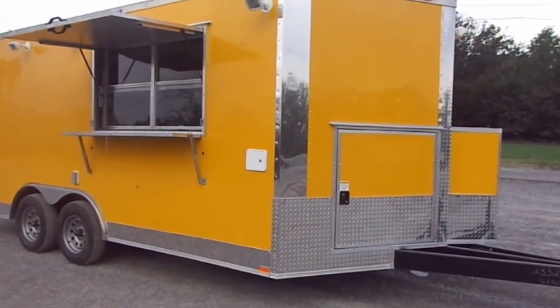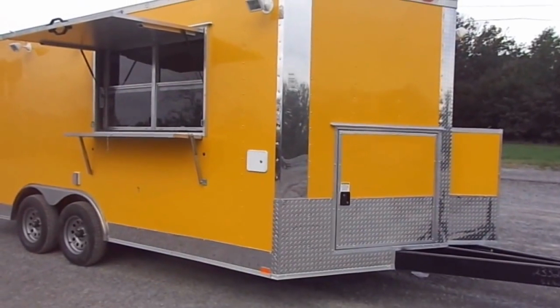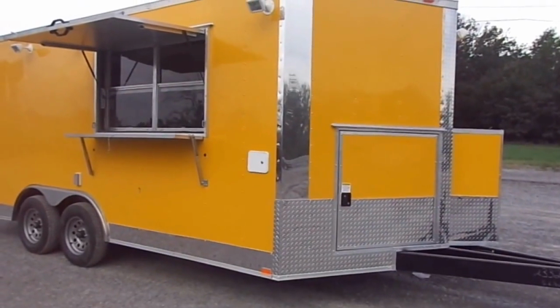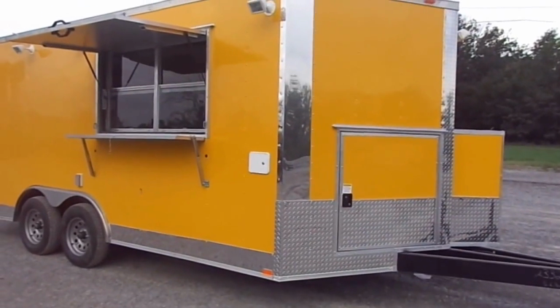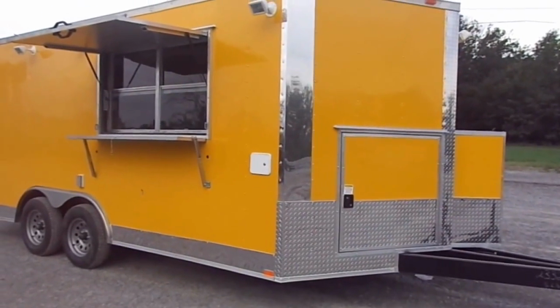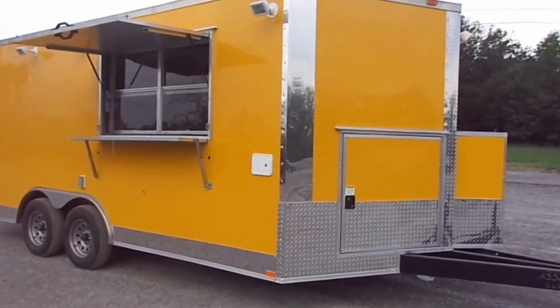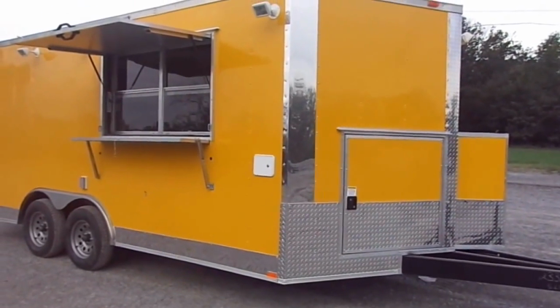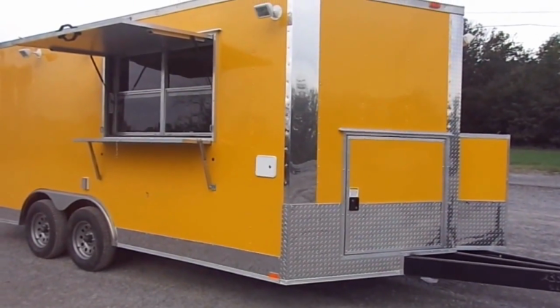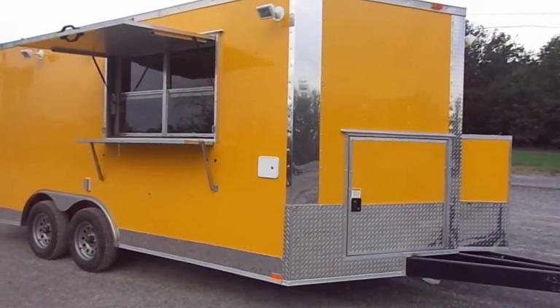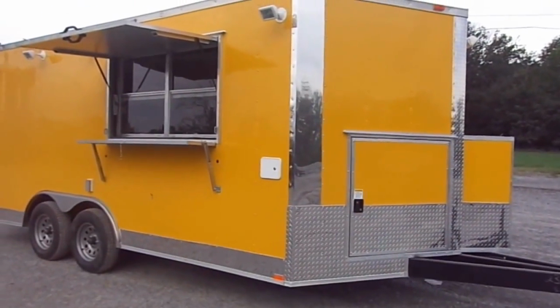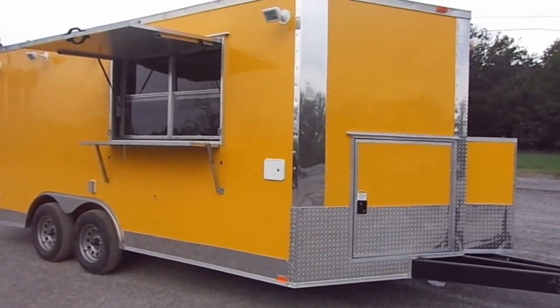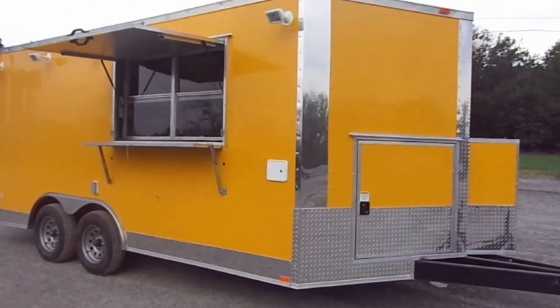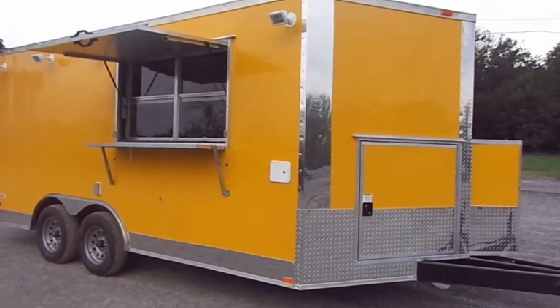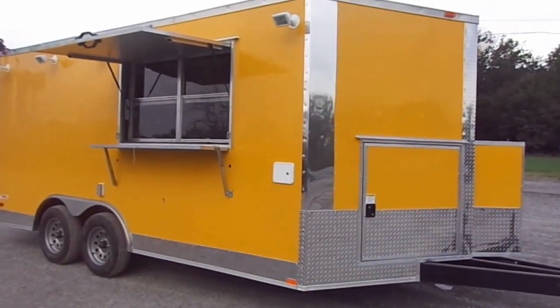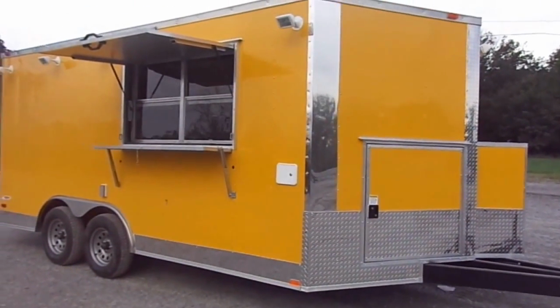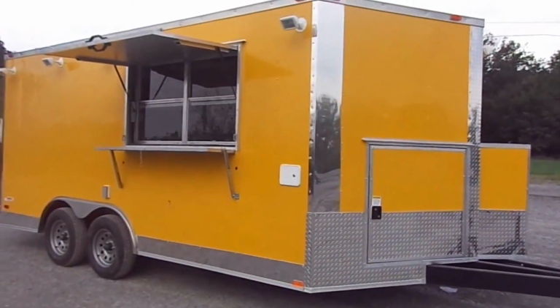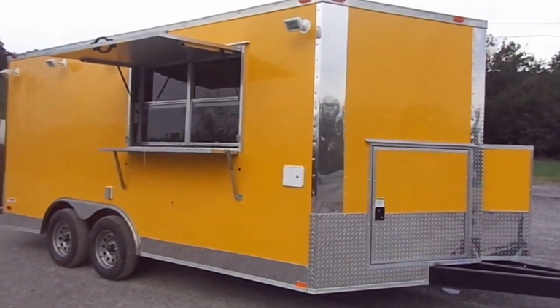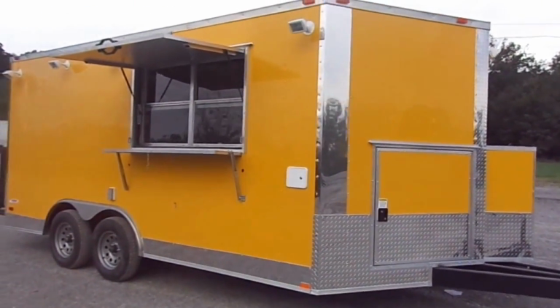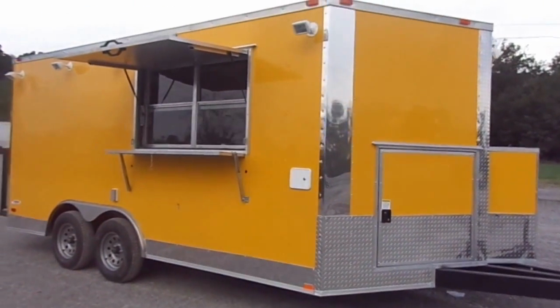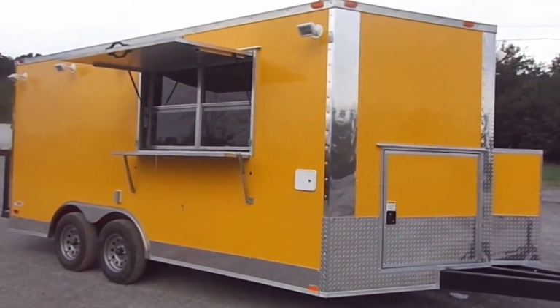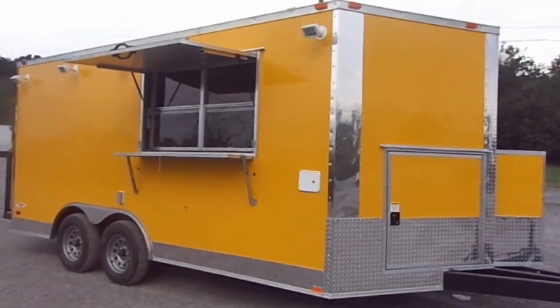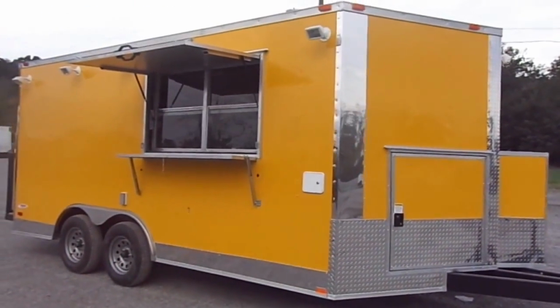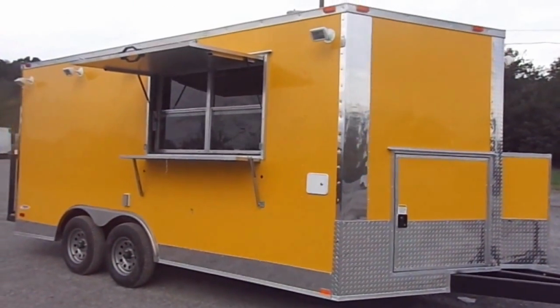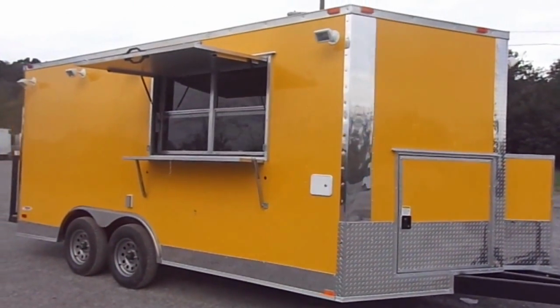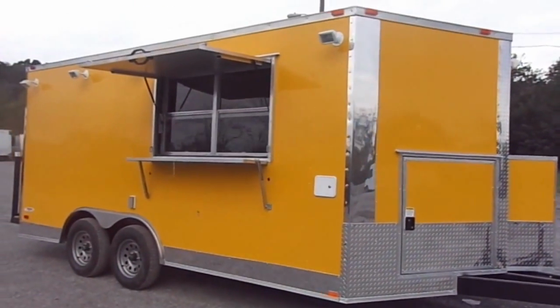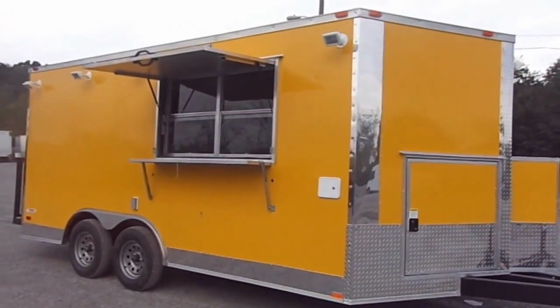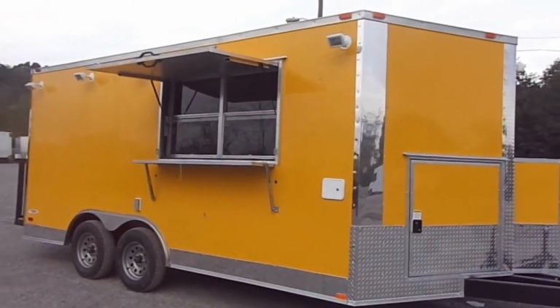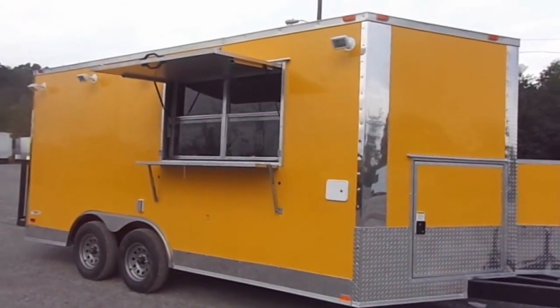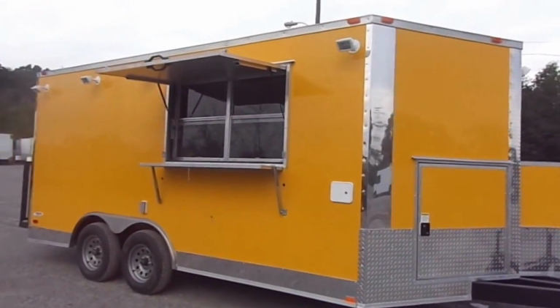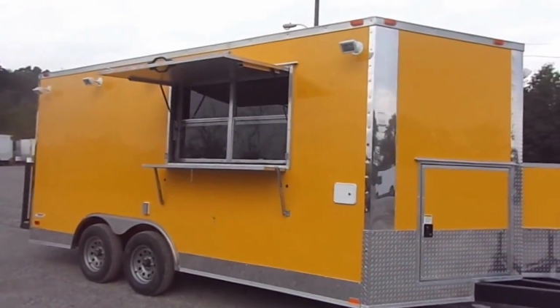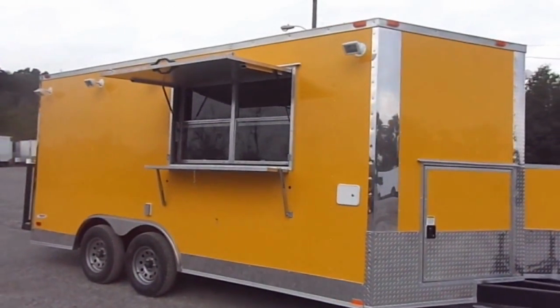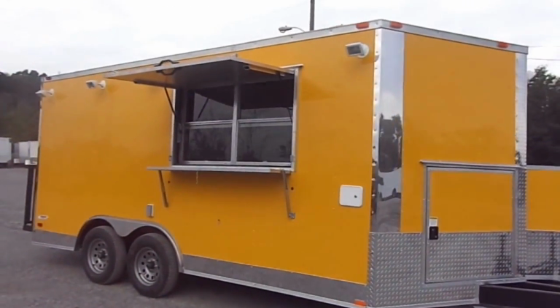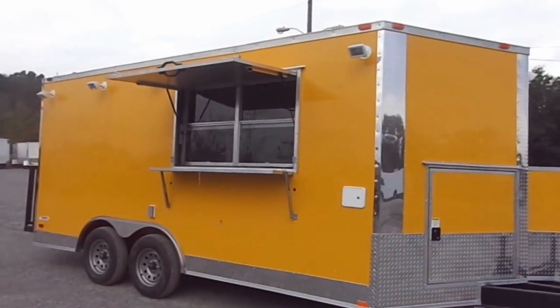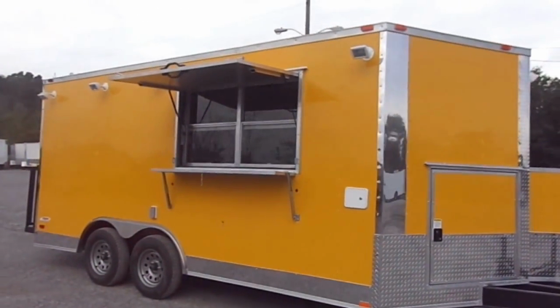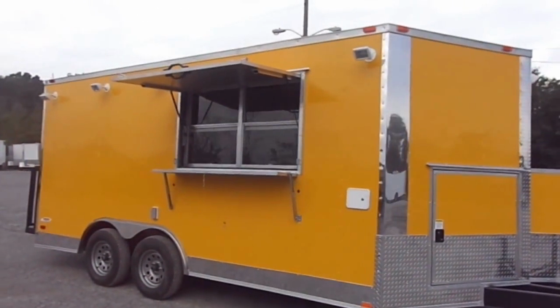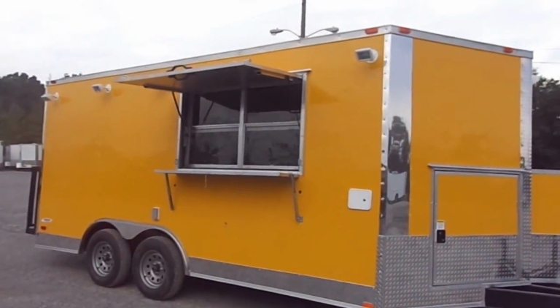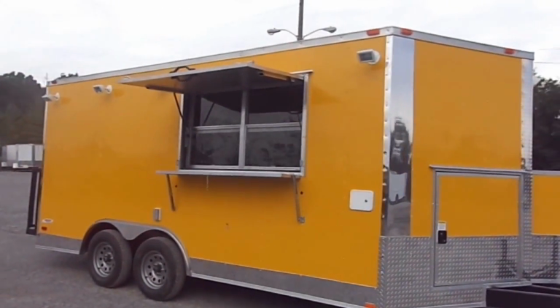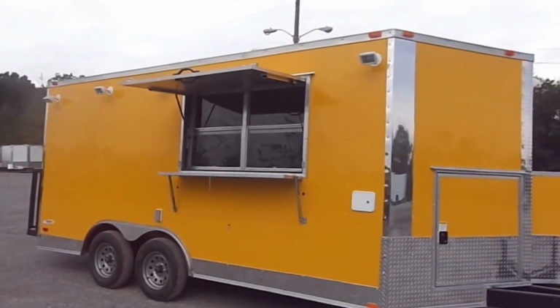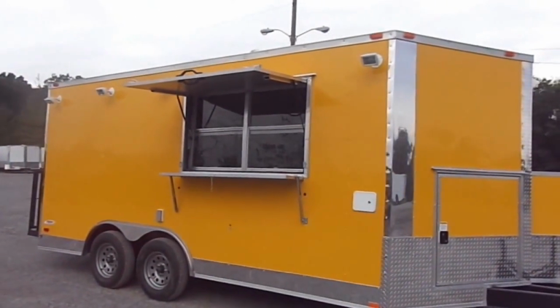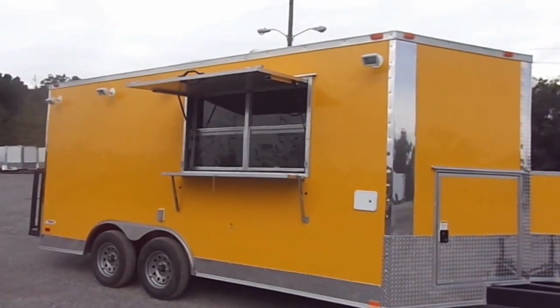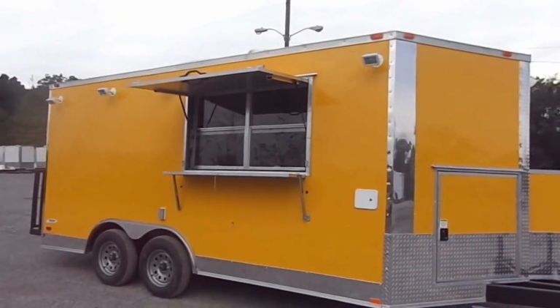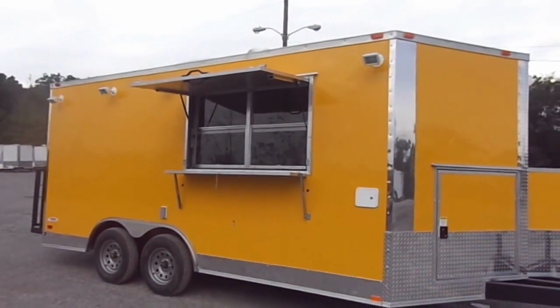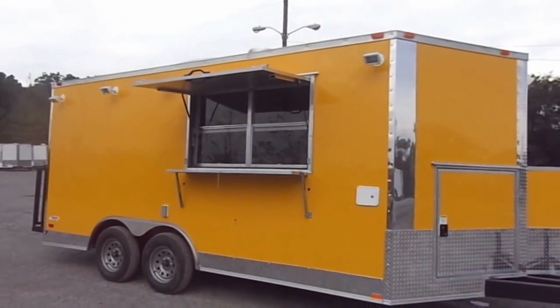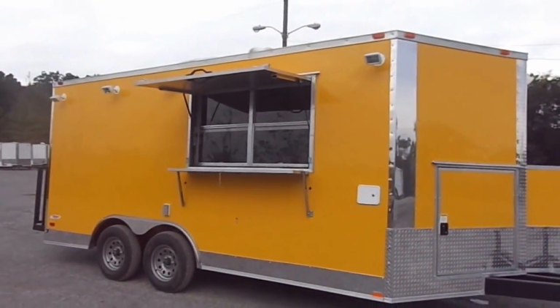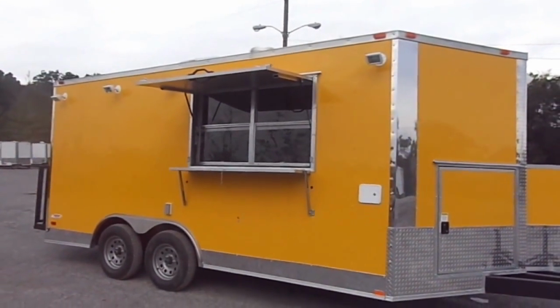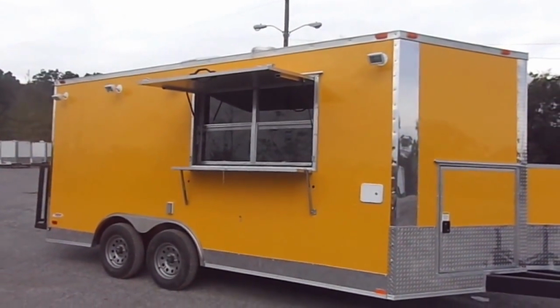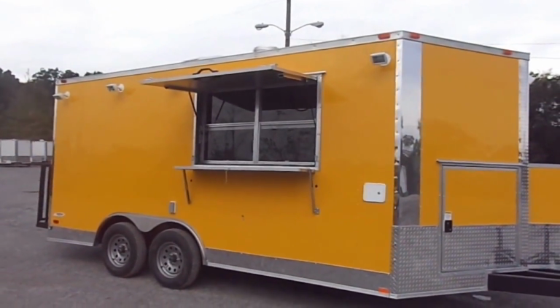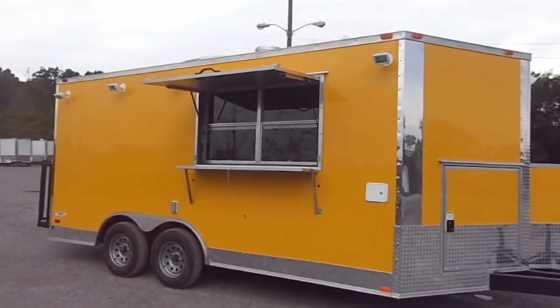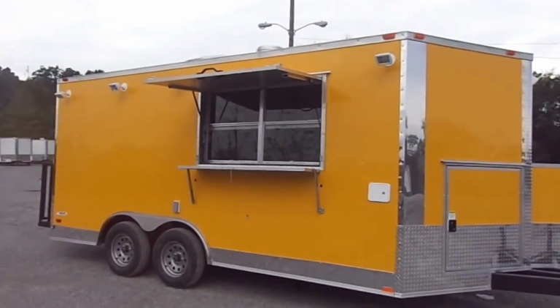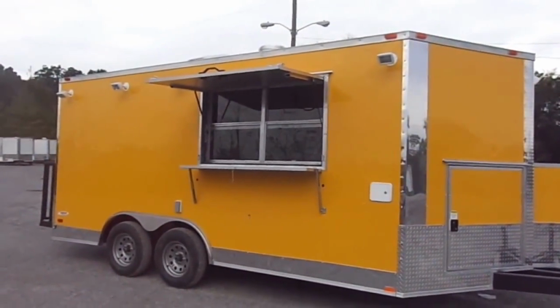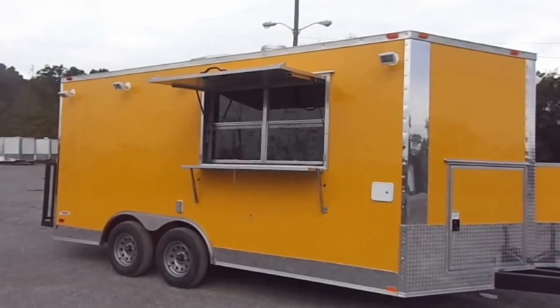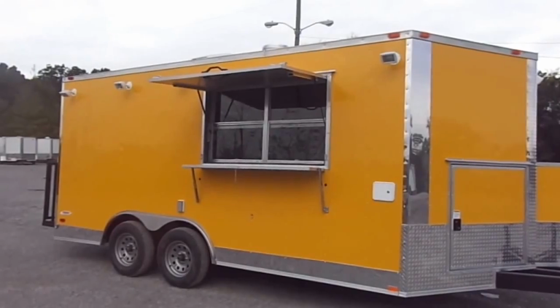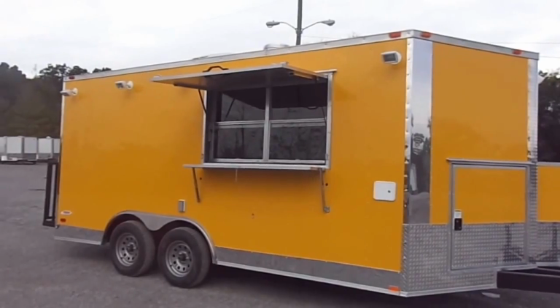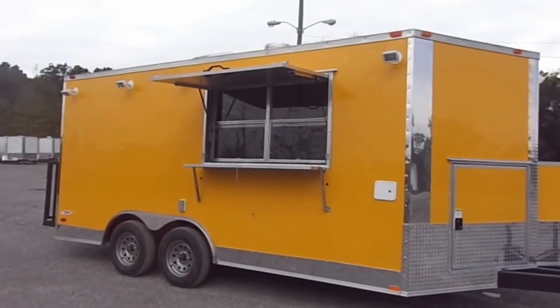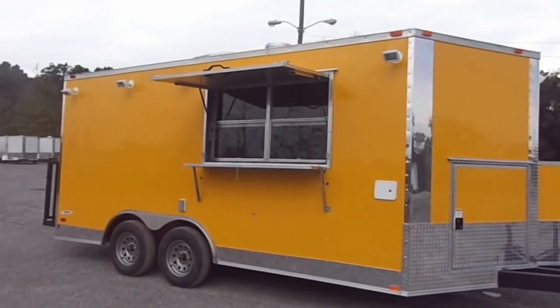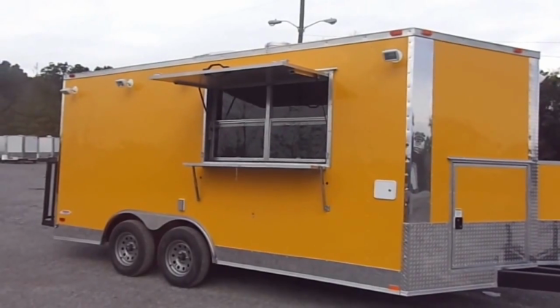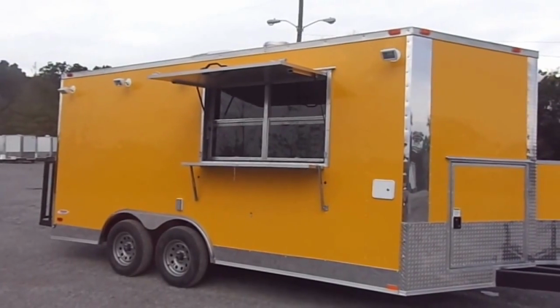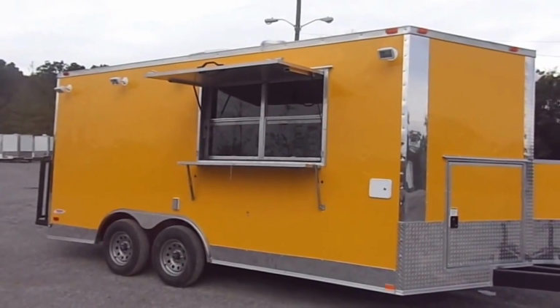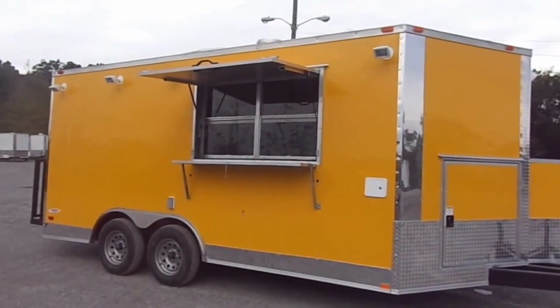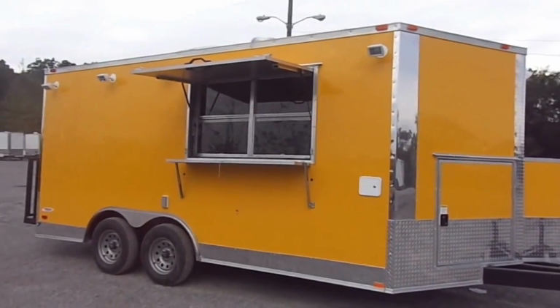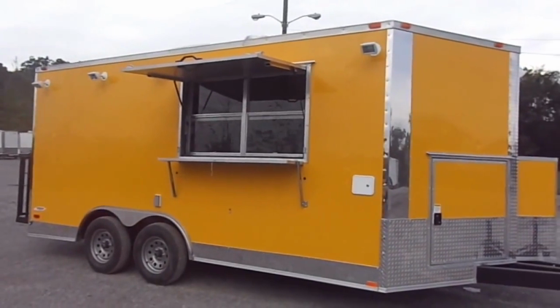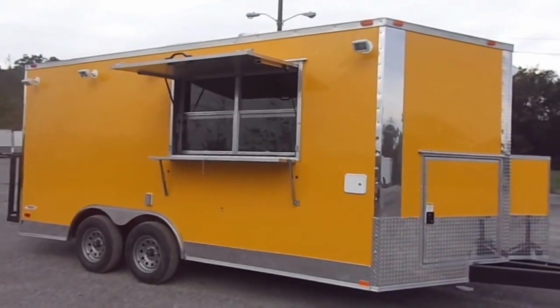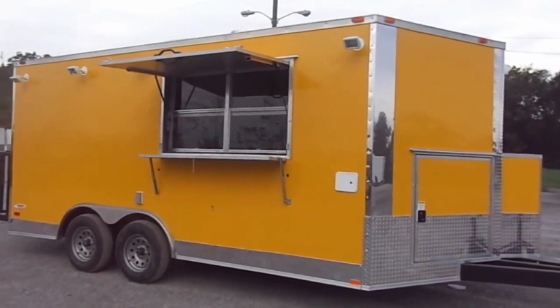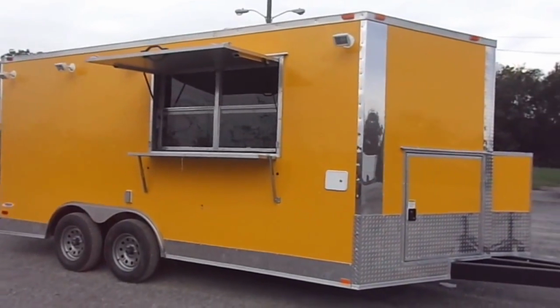Today we have an 8.5 foot by 16 foot concession trailer. The trailer is yellow in color.